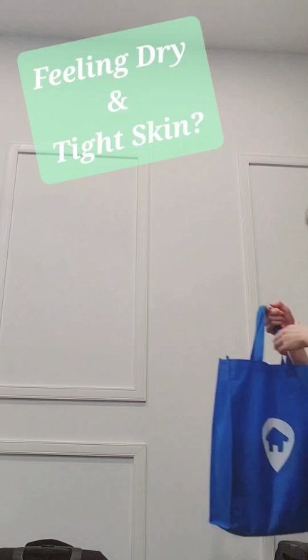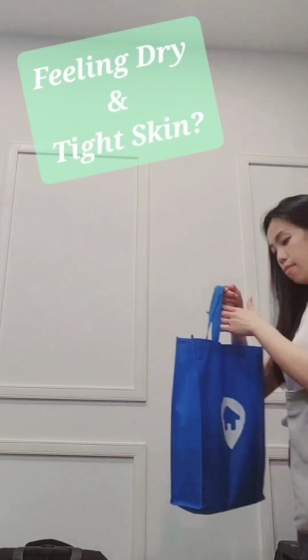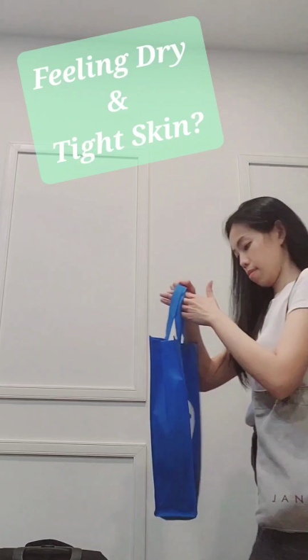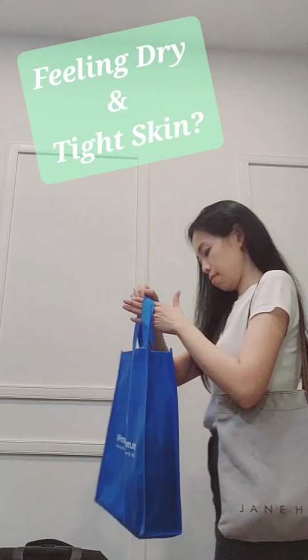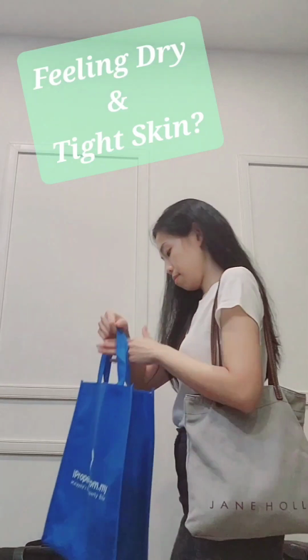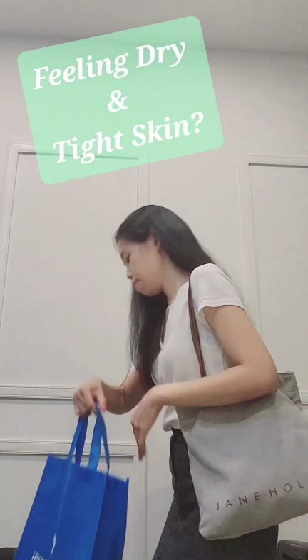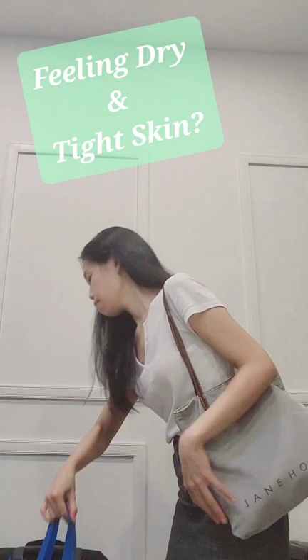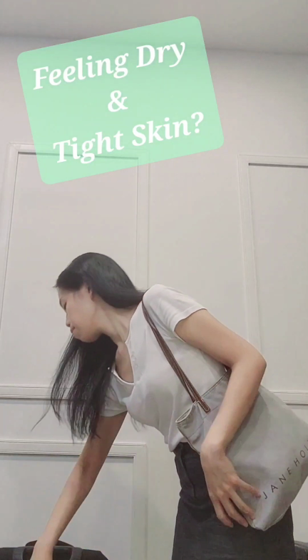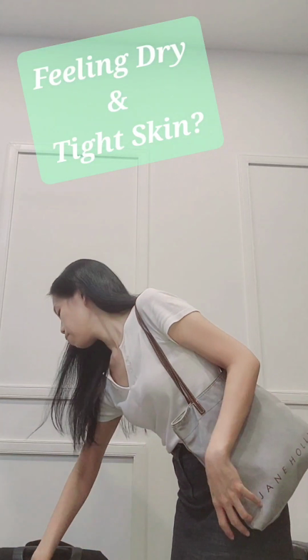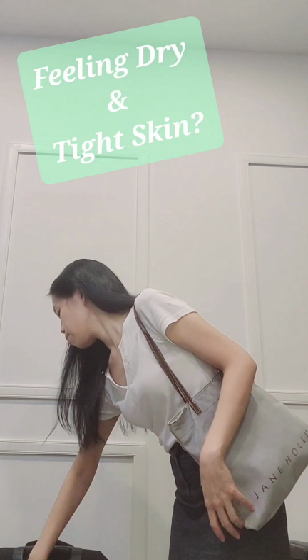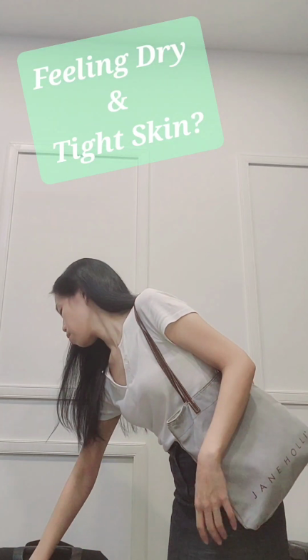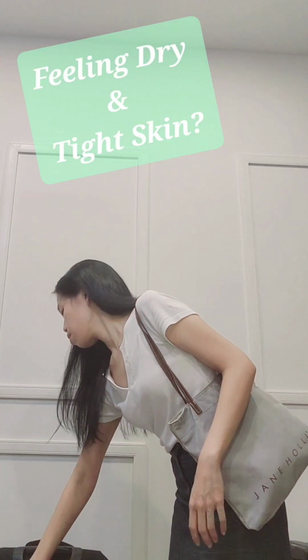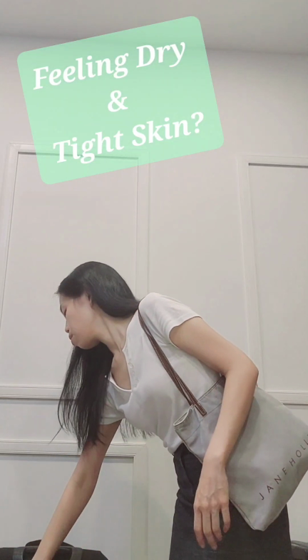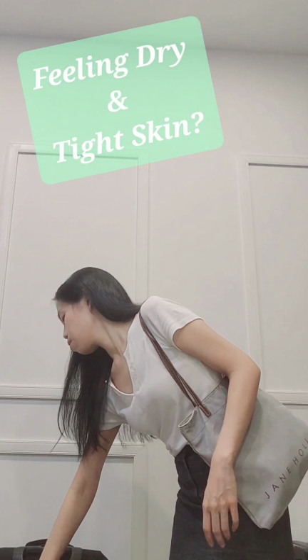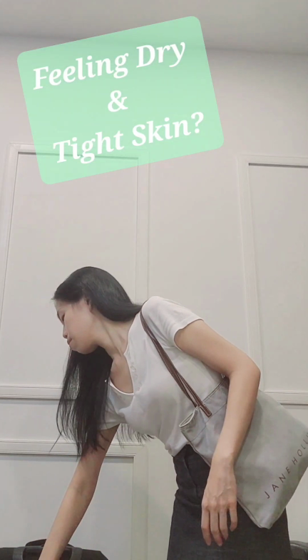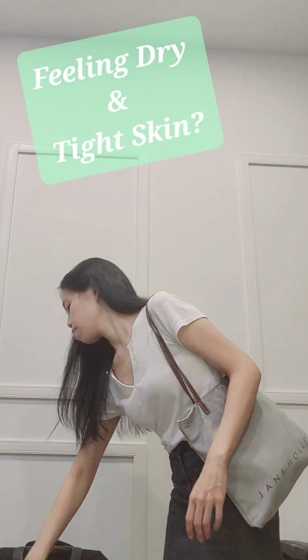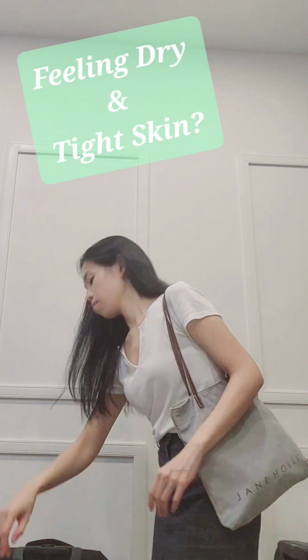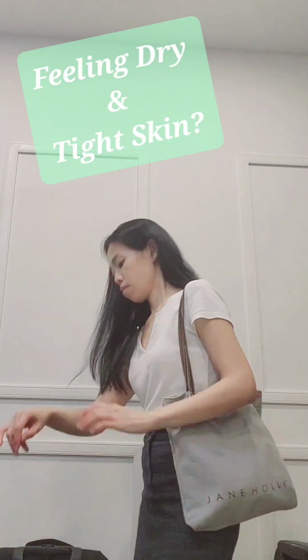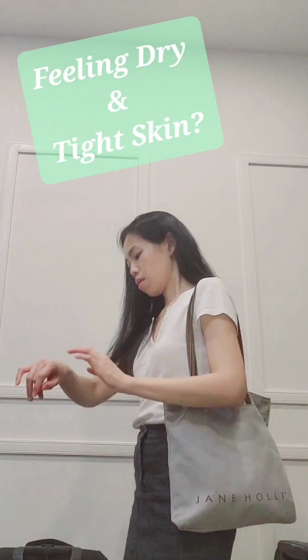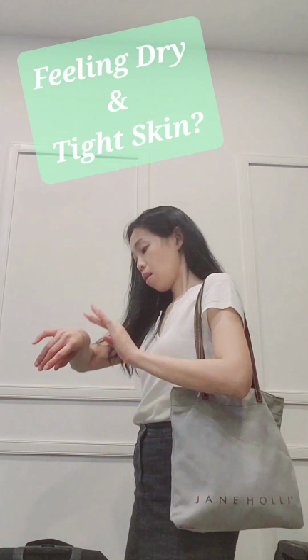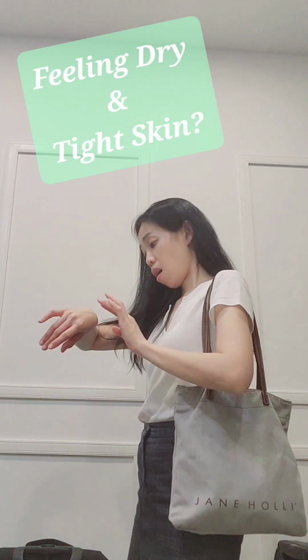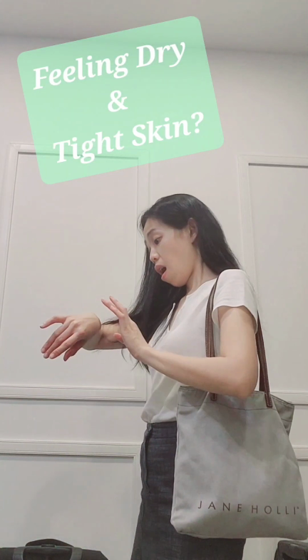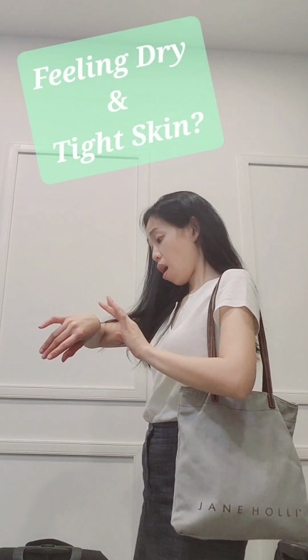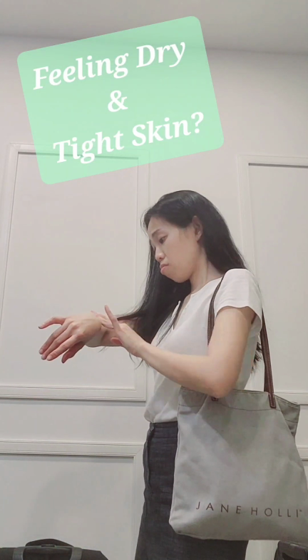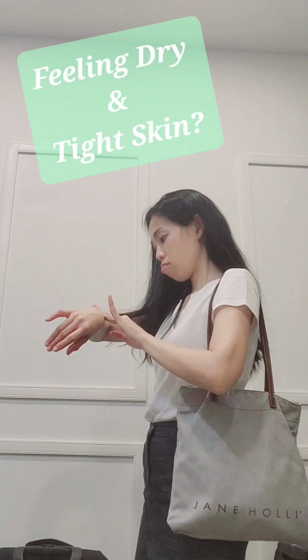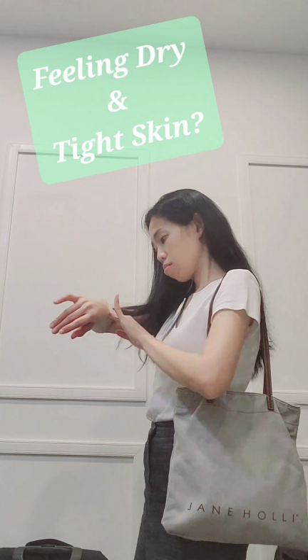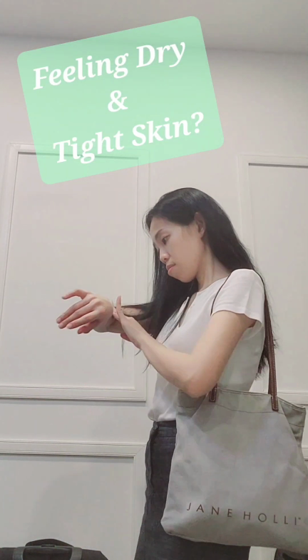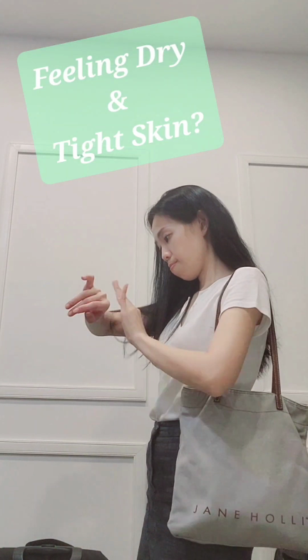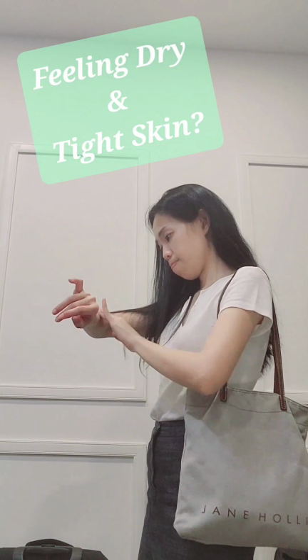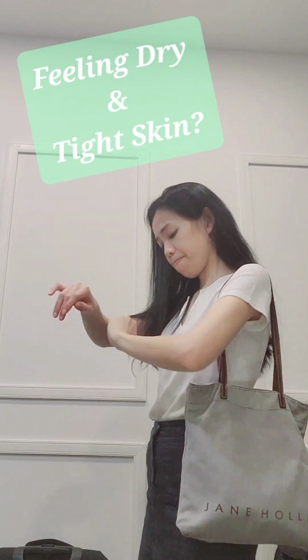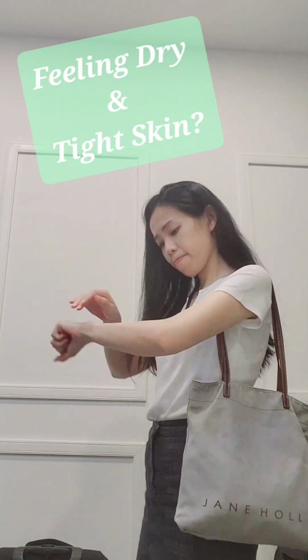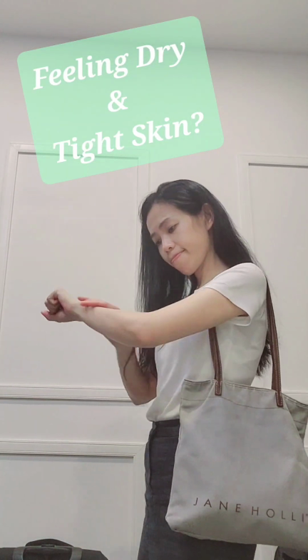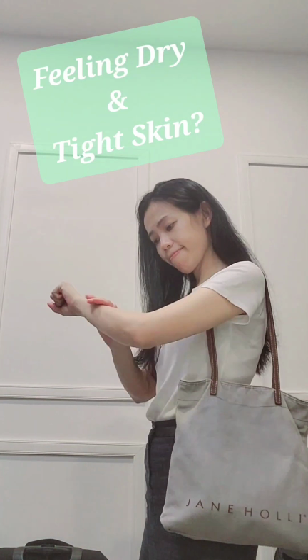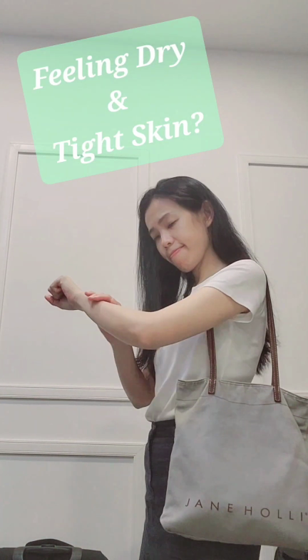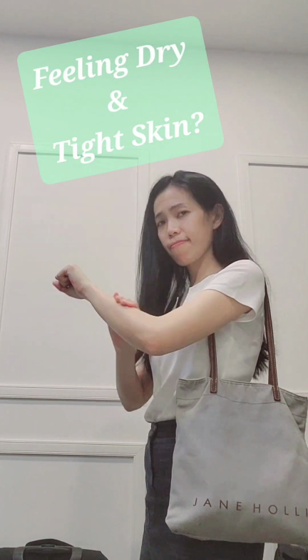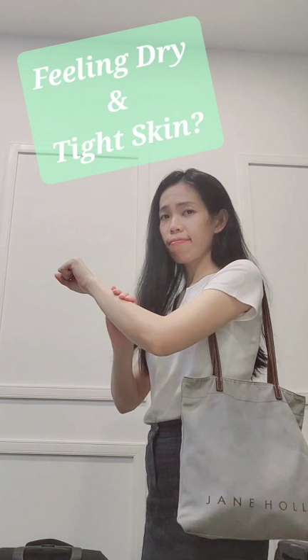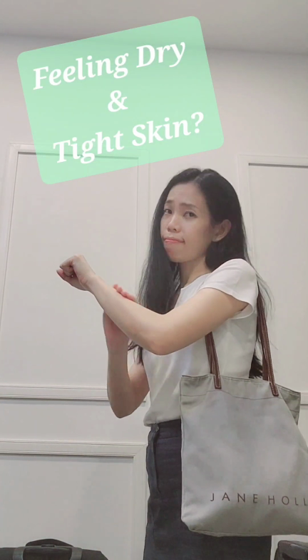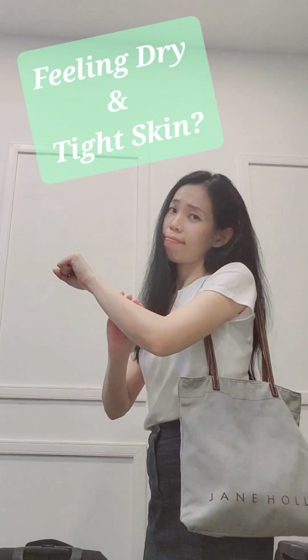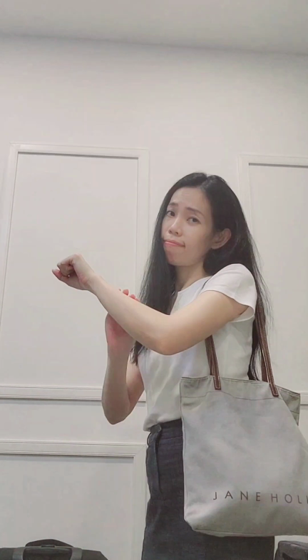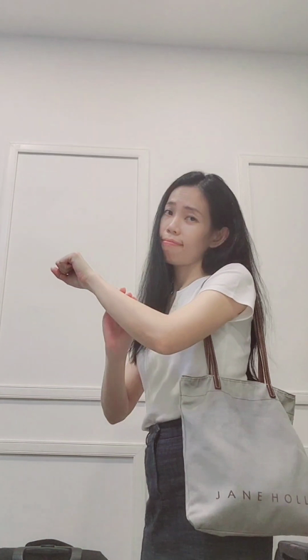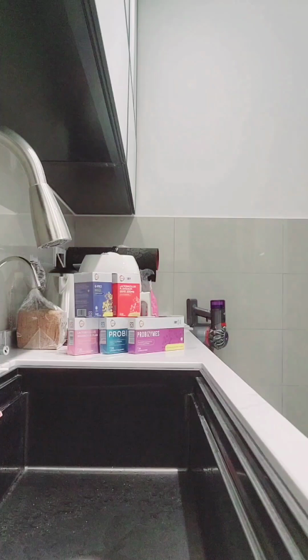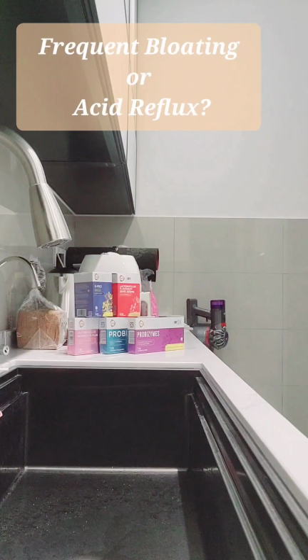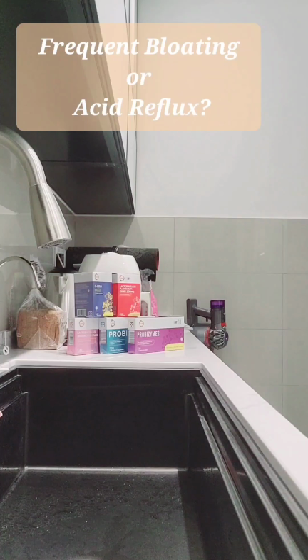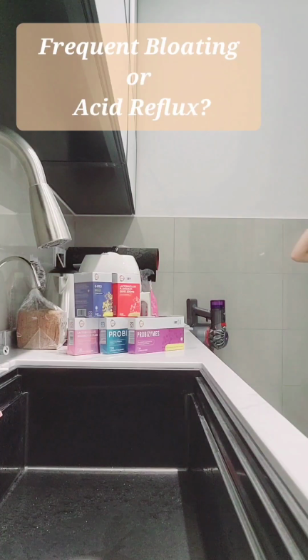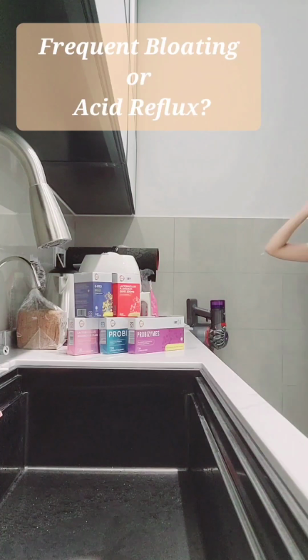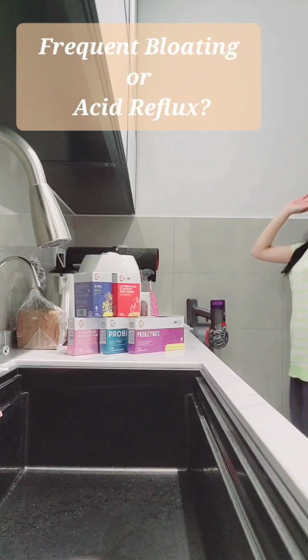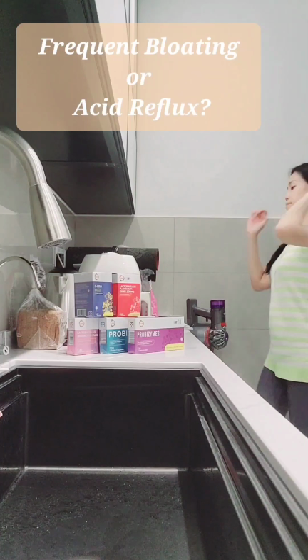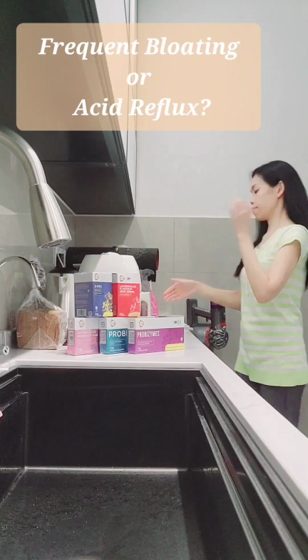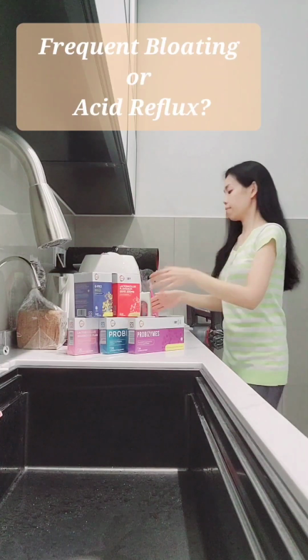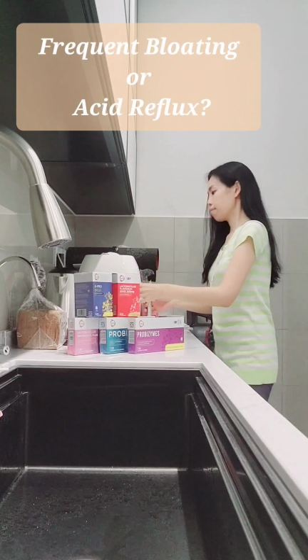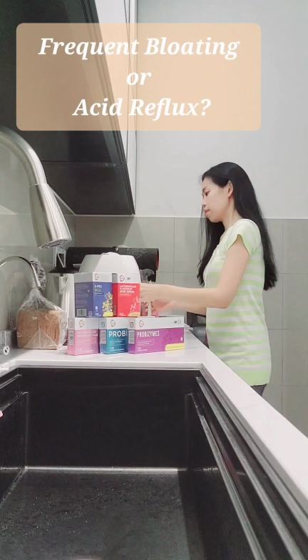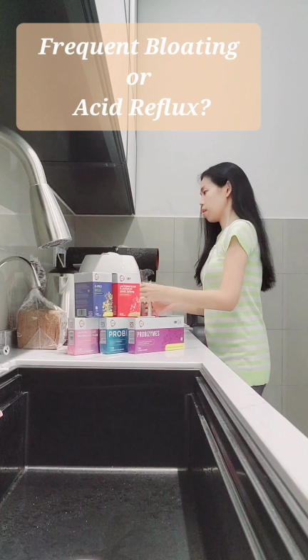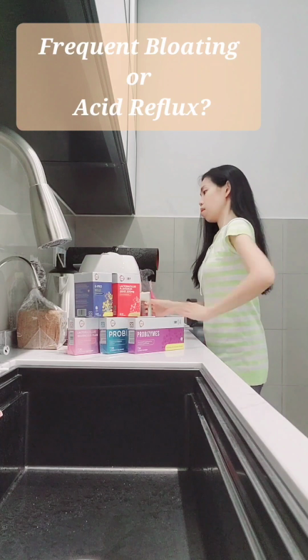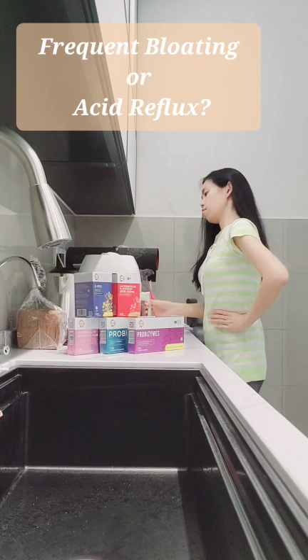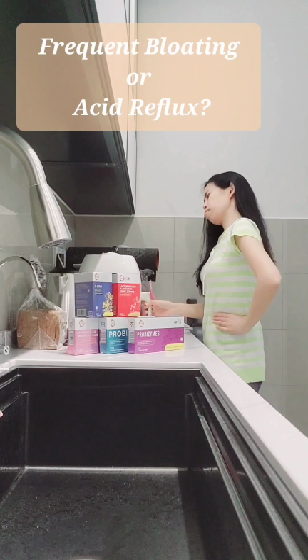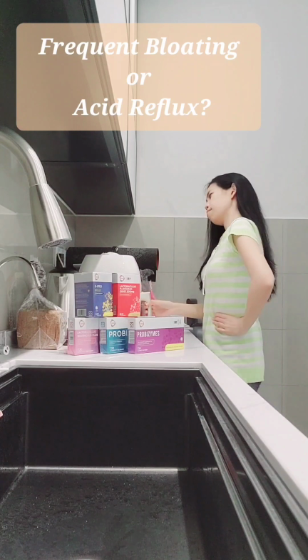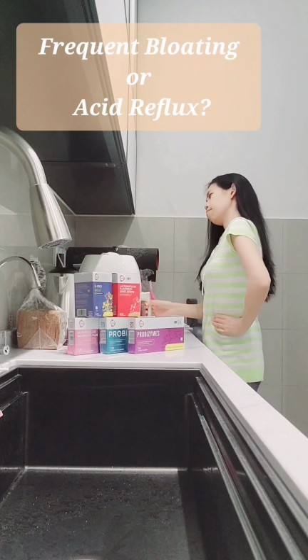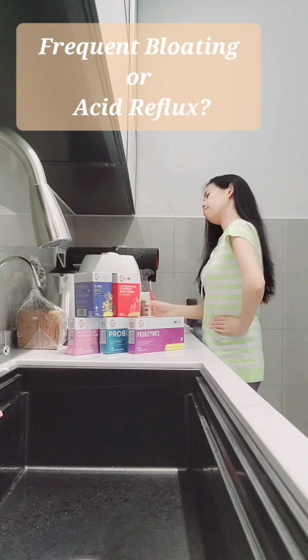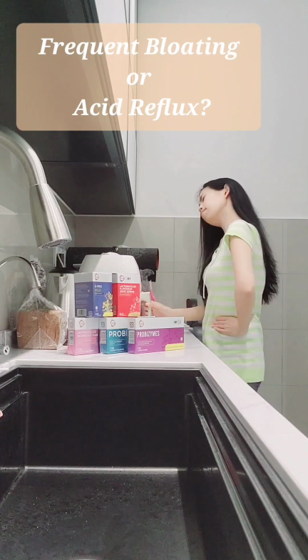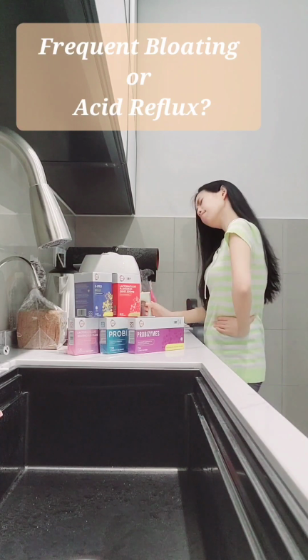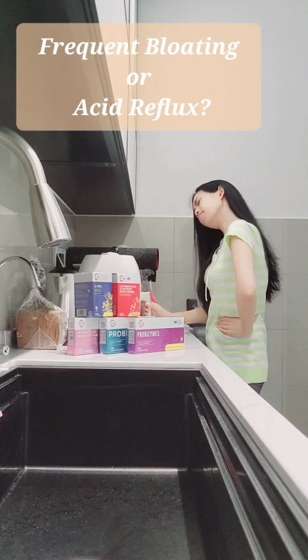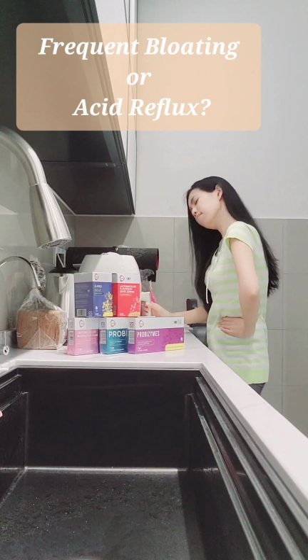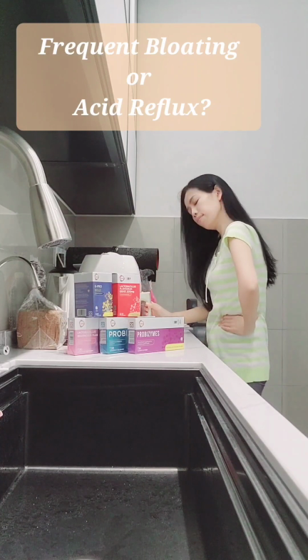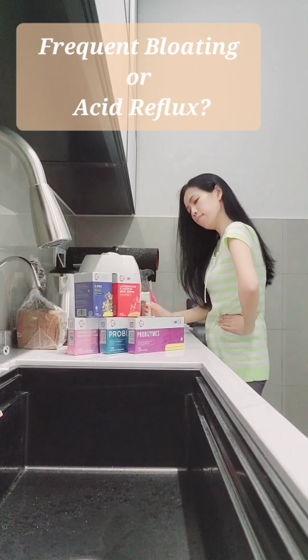Does your skin feel dry and tight? Always having trouble with bloating issues in the tummy?